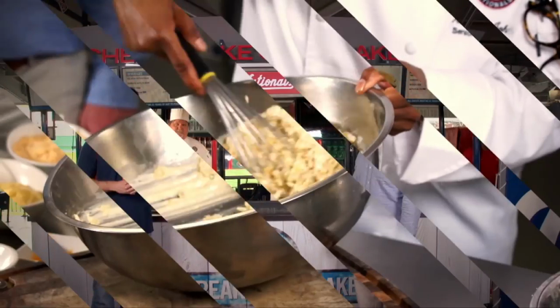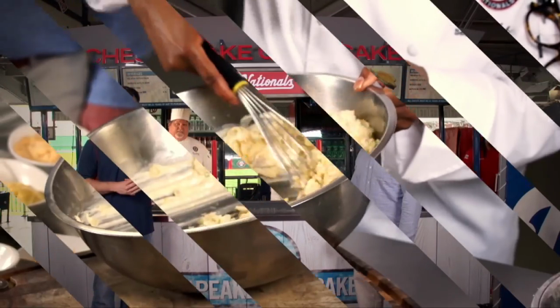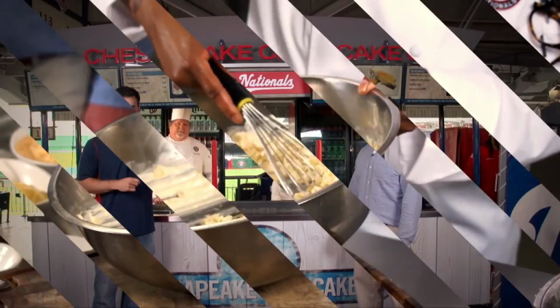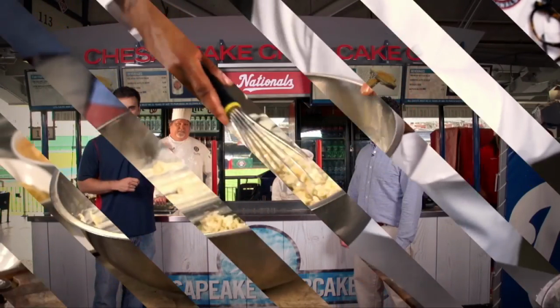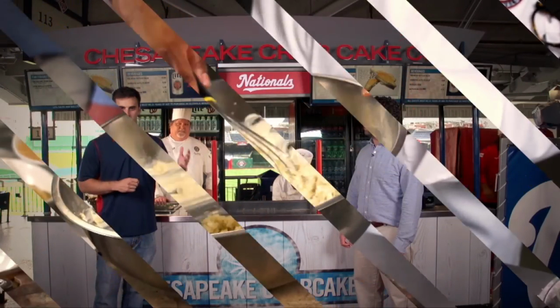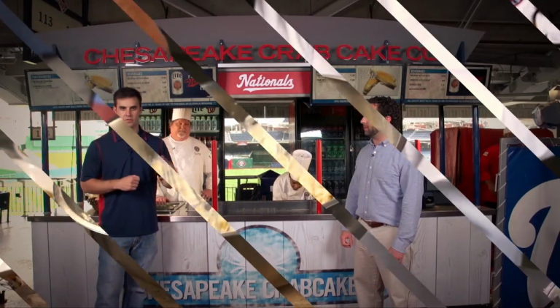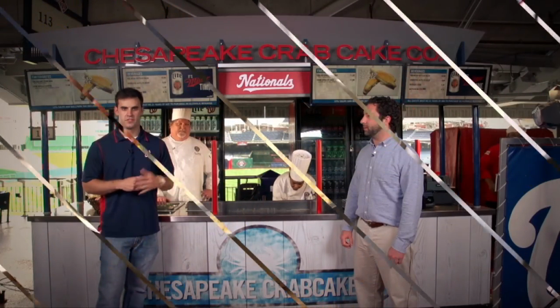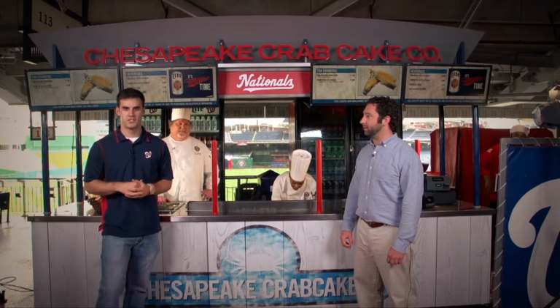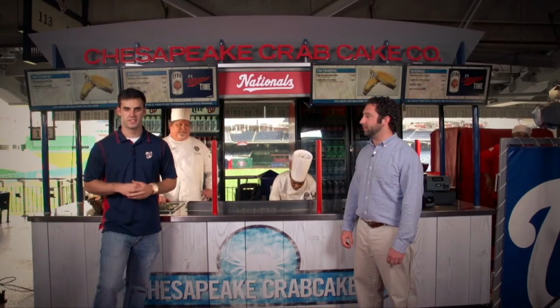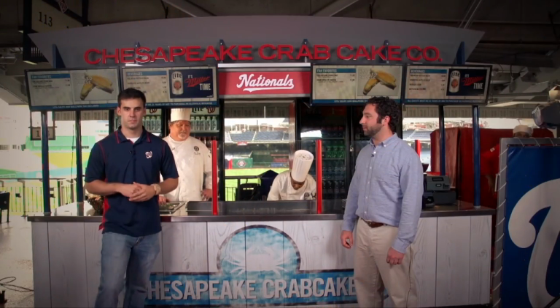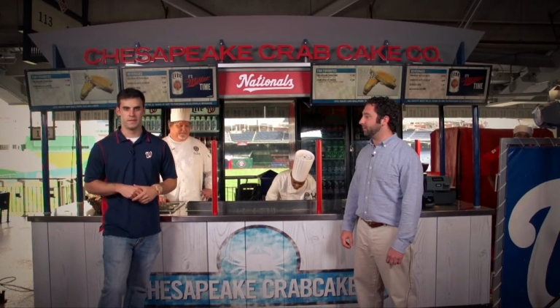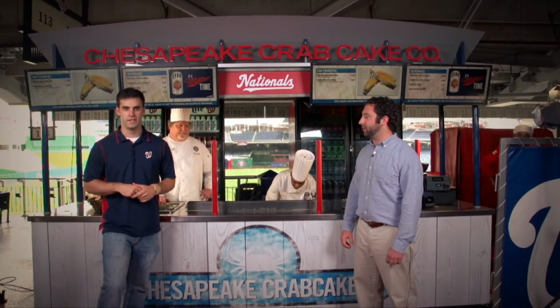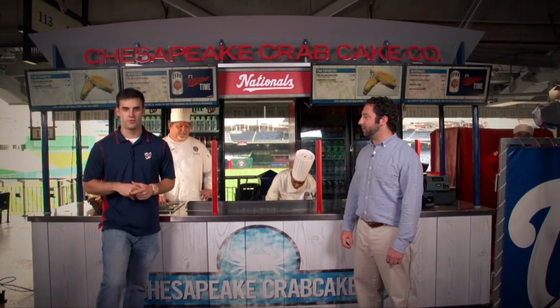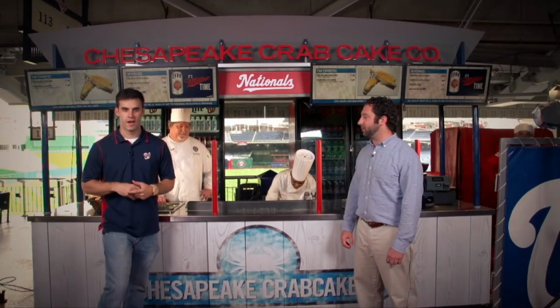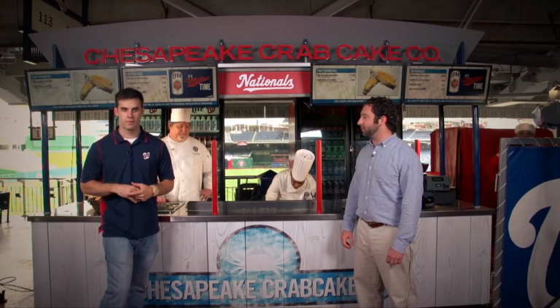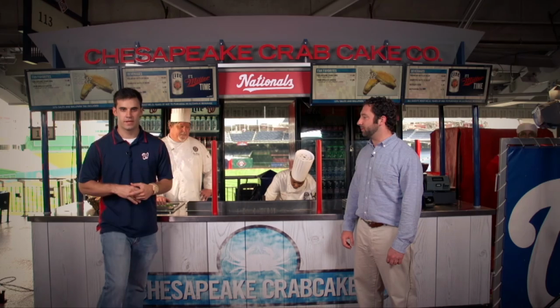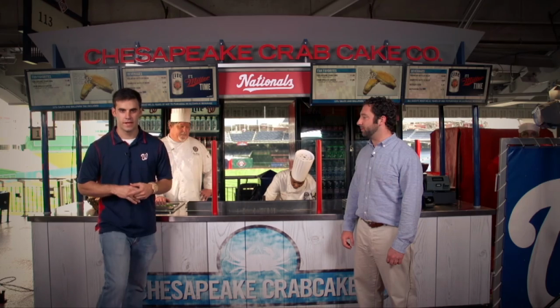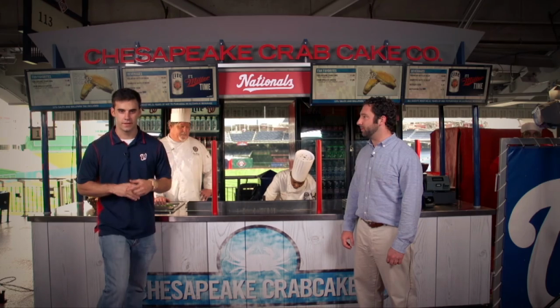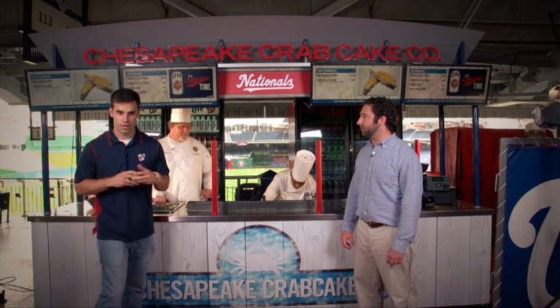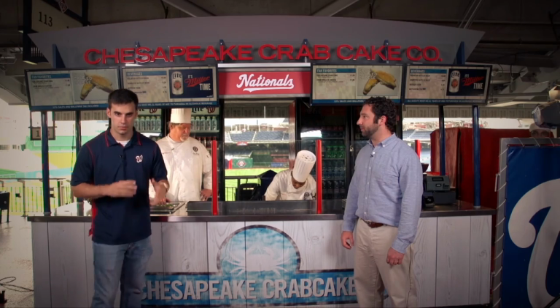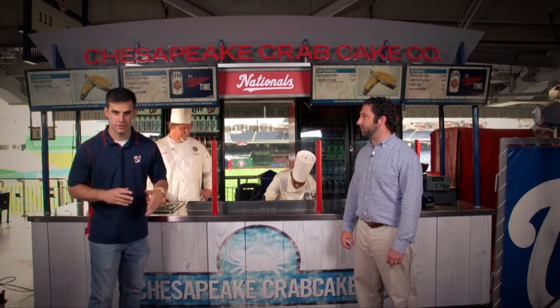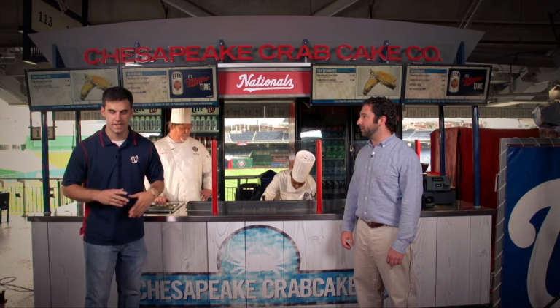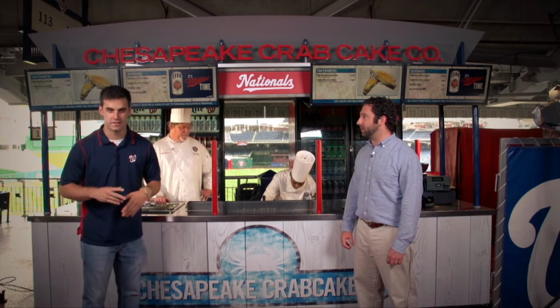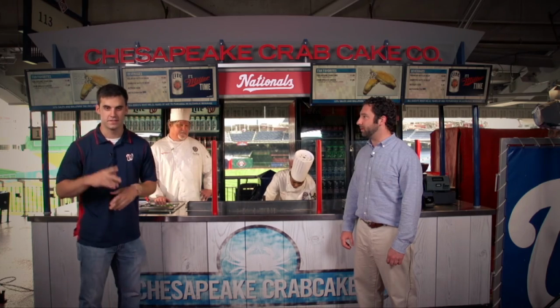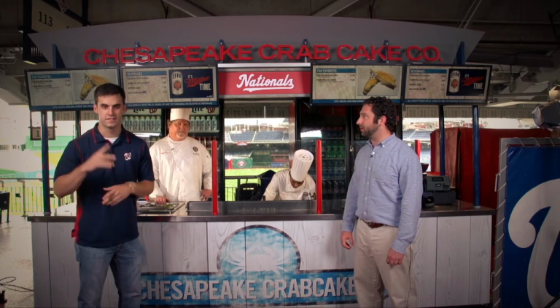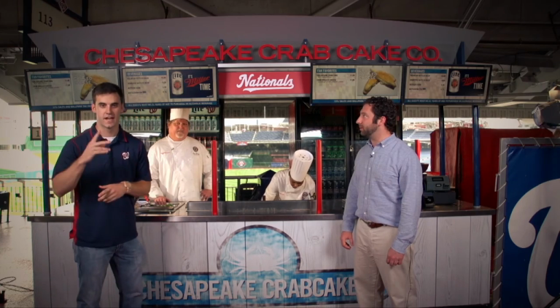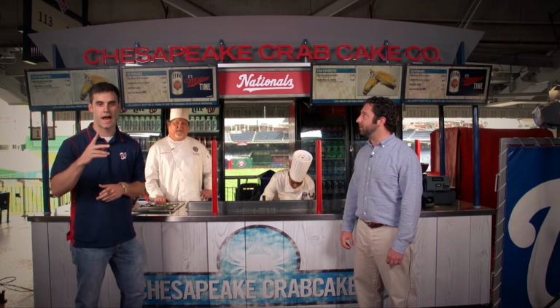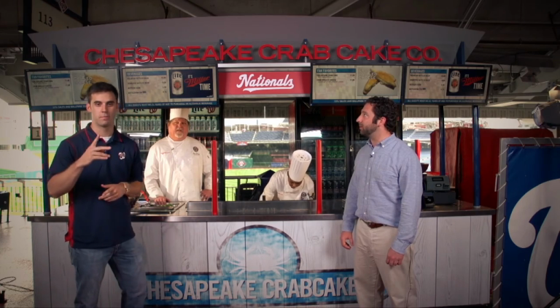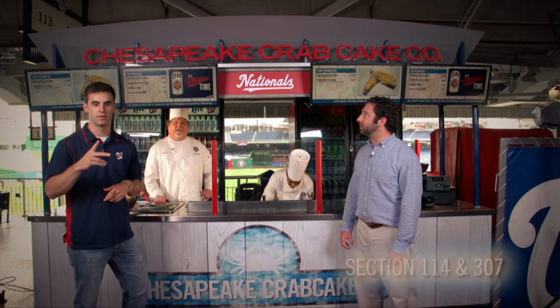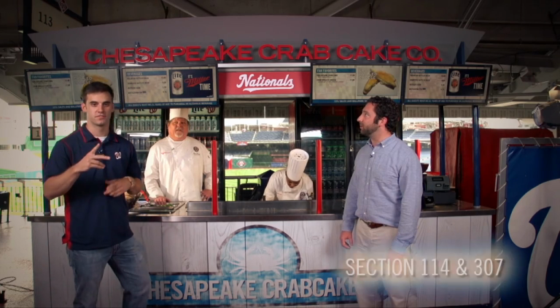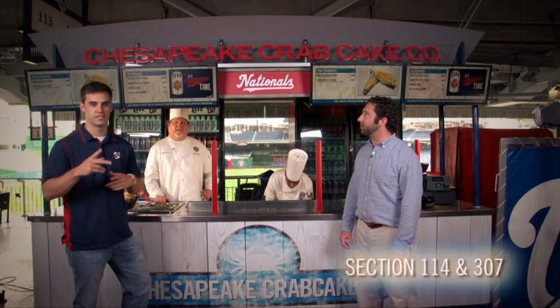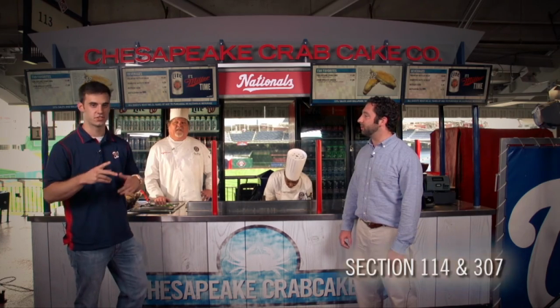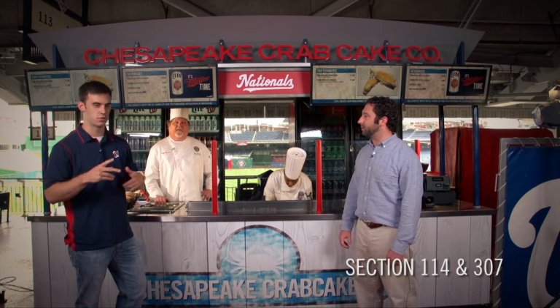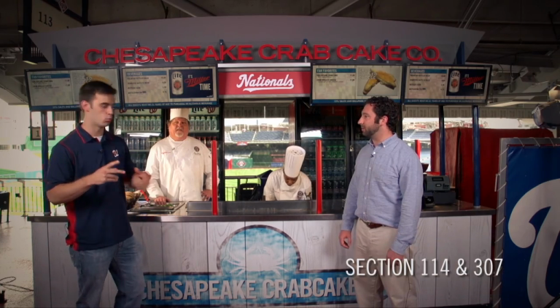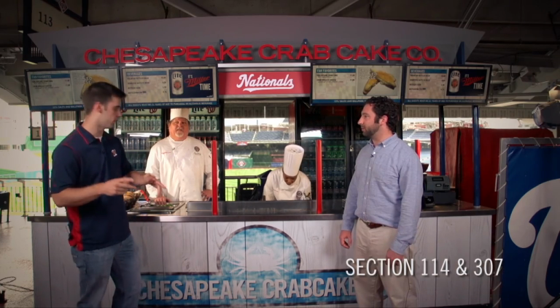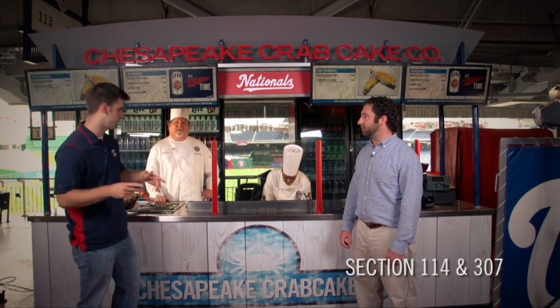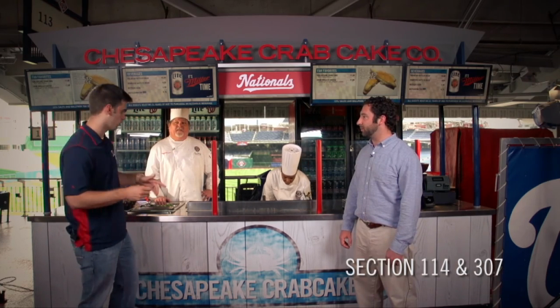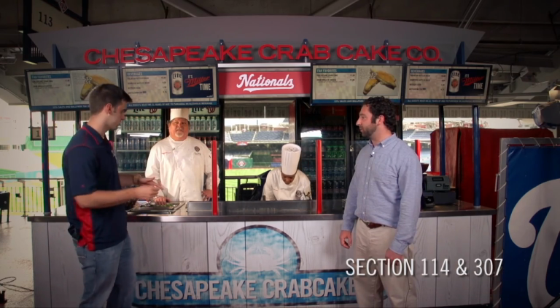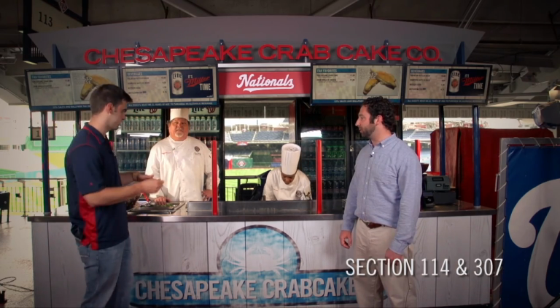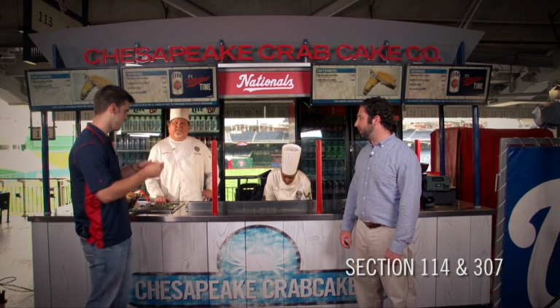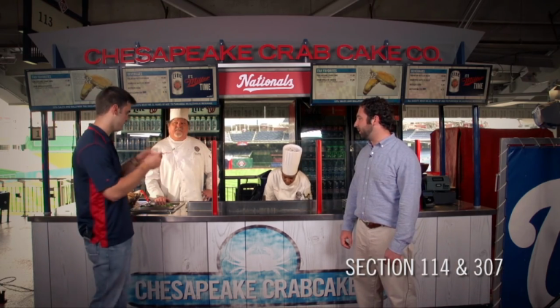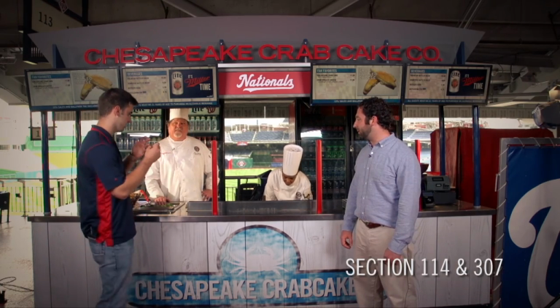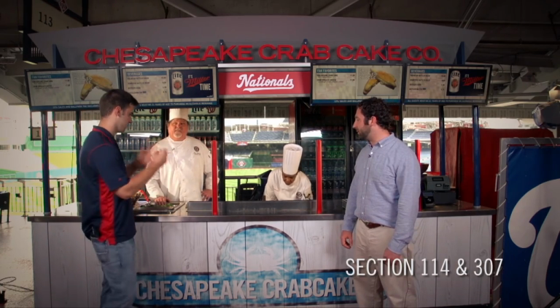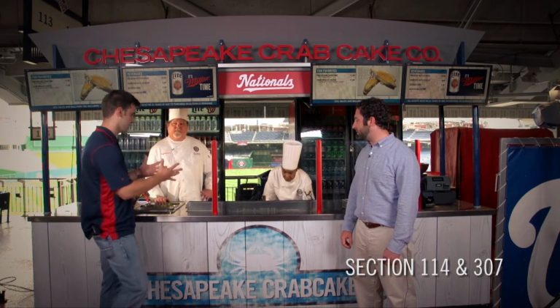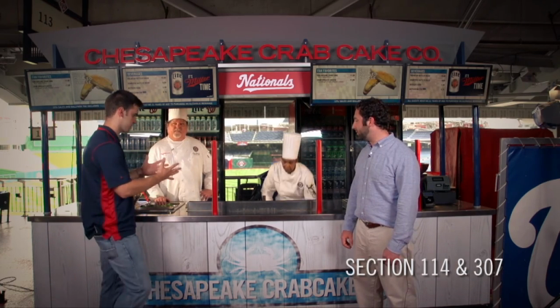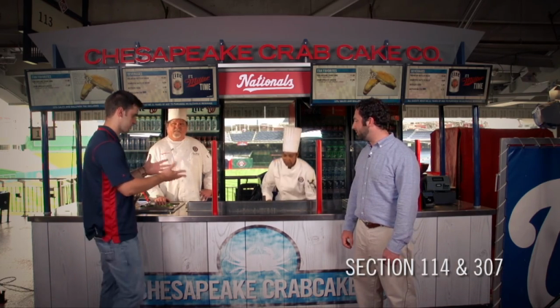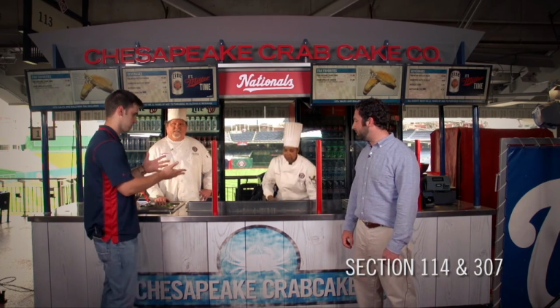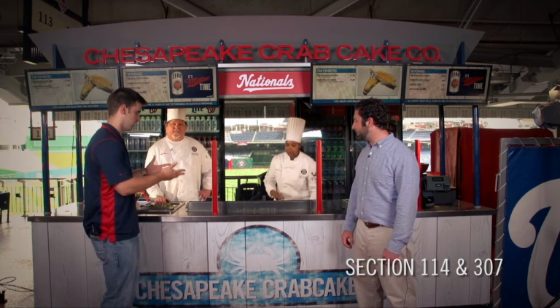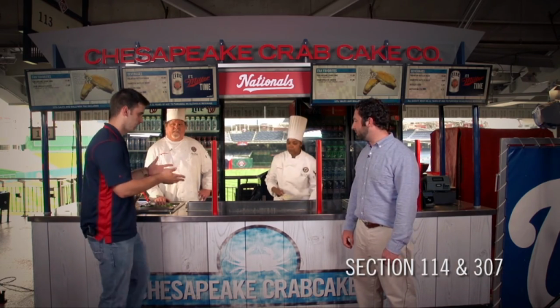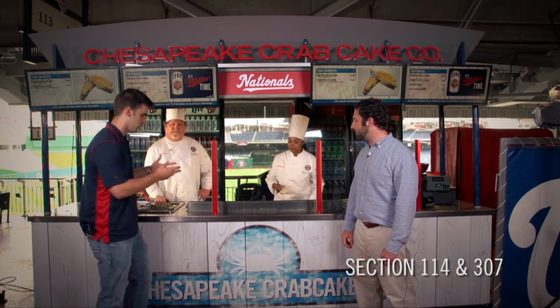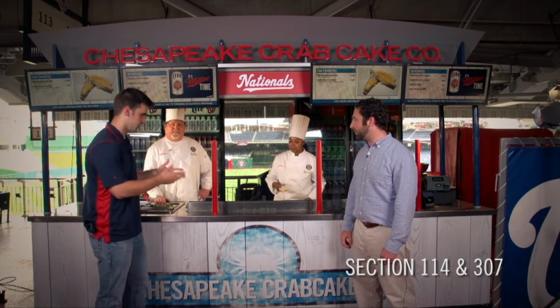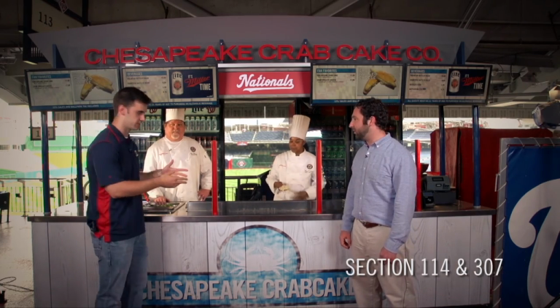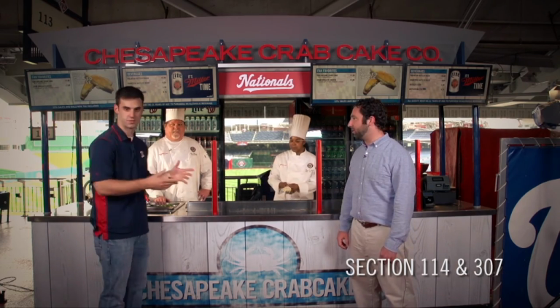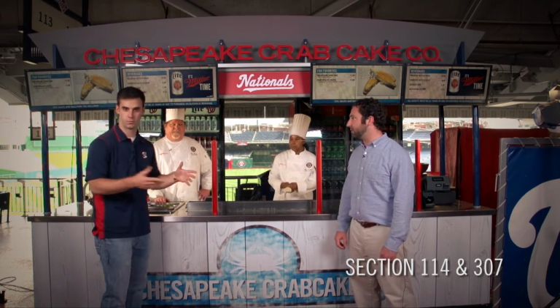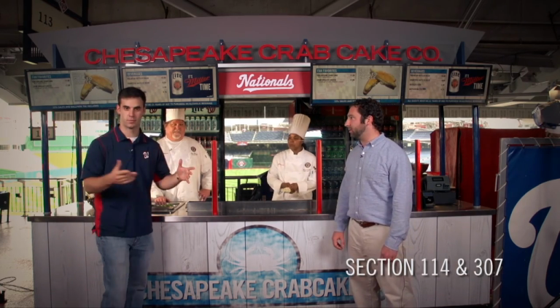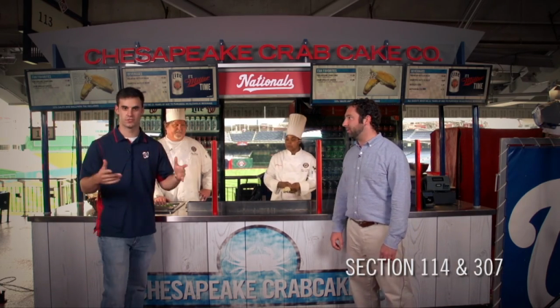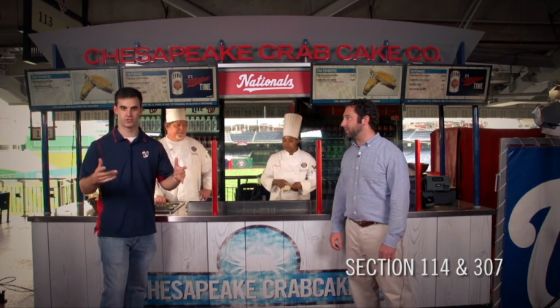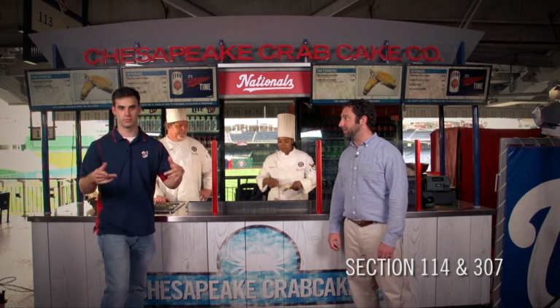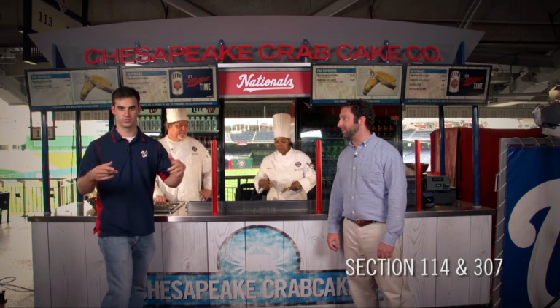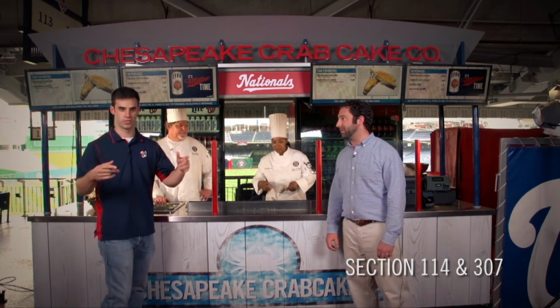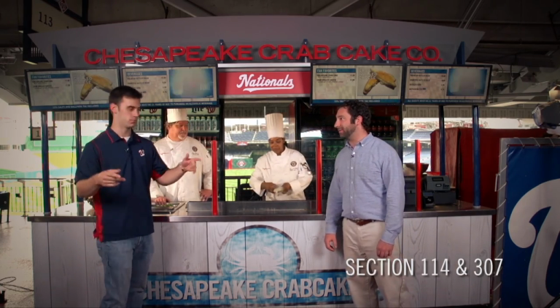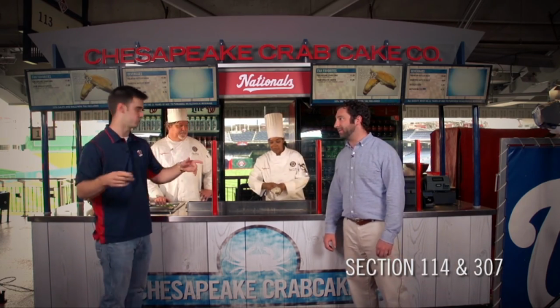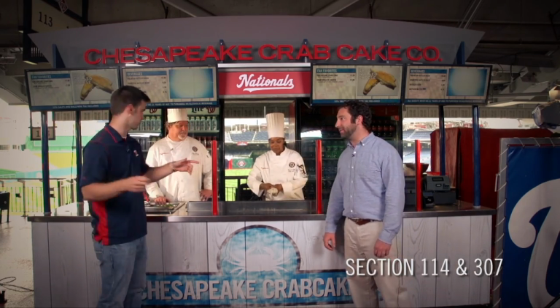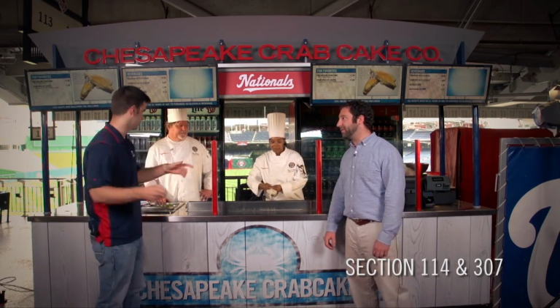We are back with the Chesapeake Crab Cake Company at the top of section 114, and this — well, this is where my dreams come true.